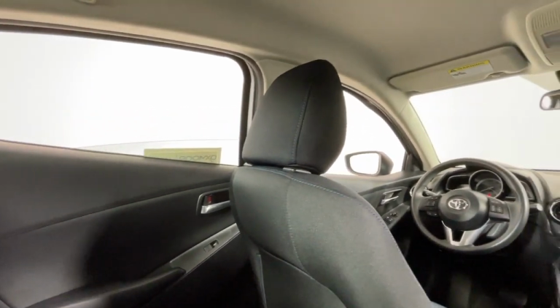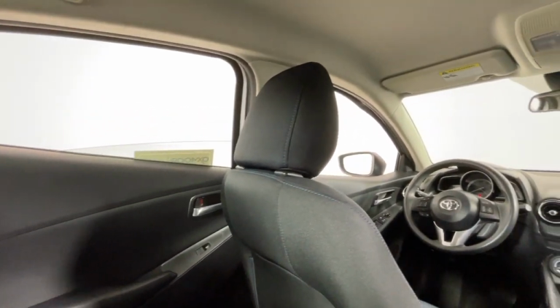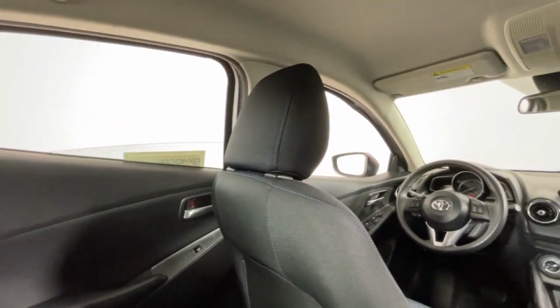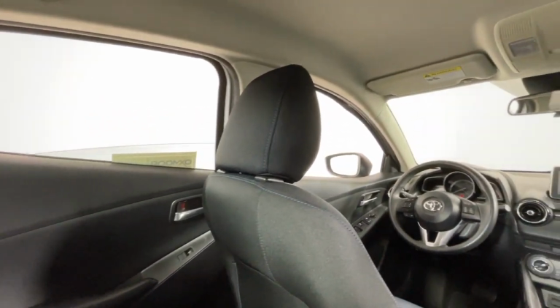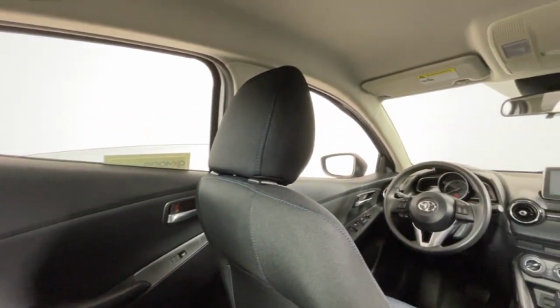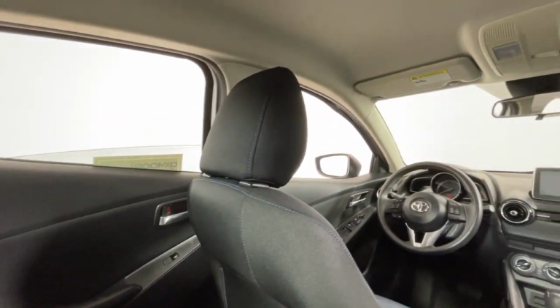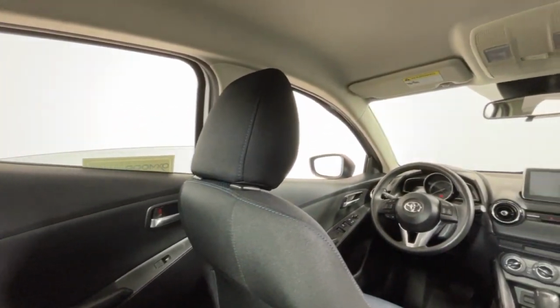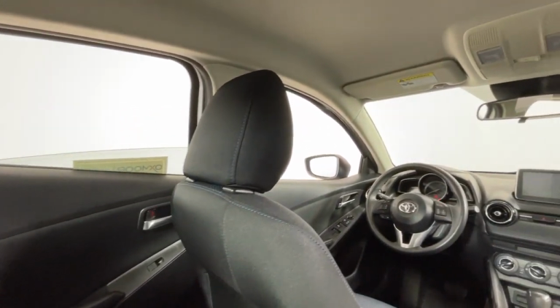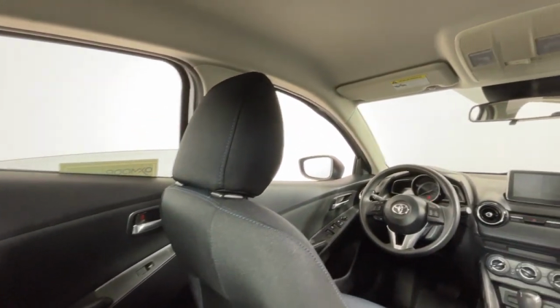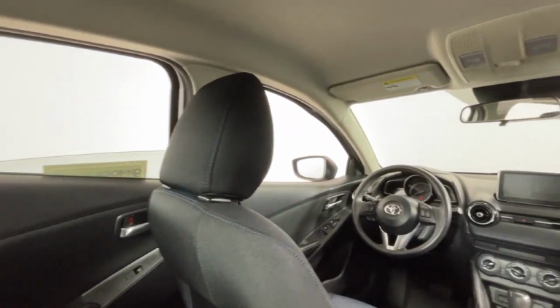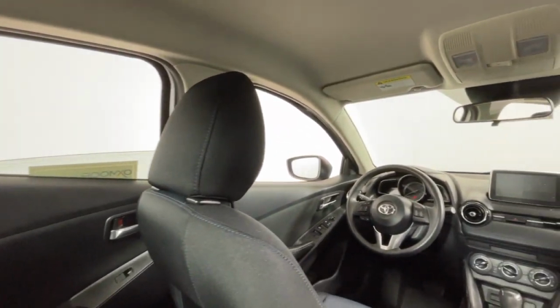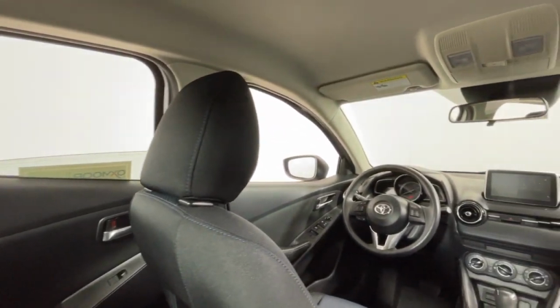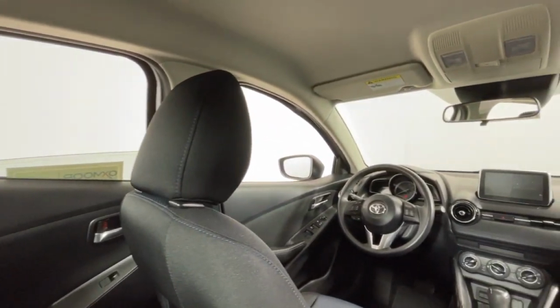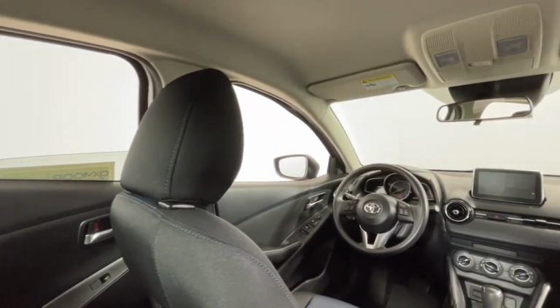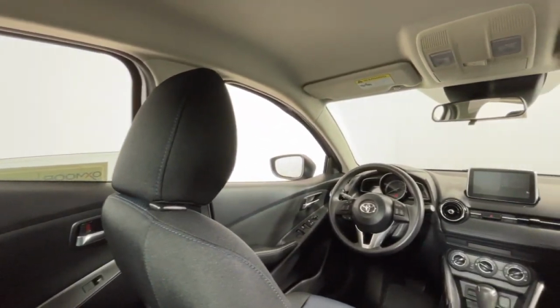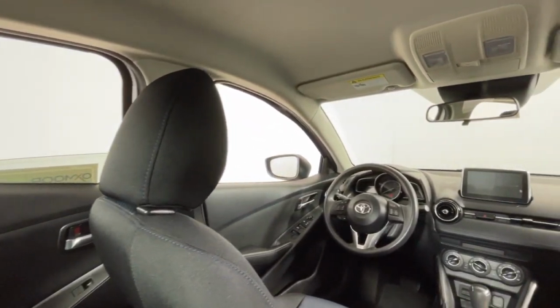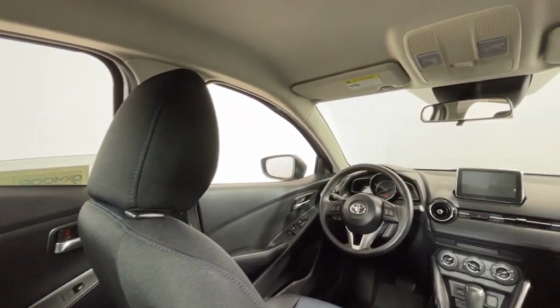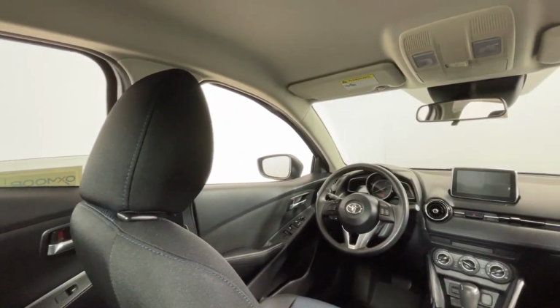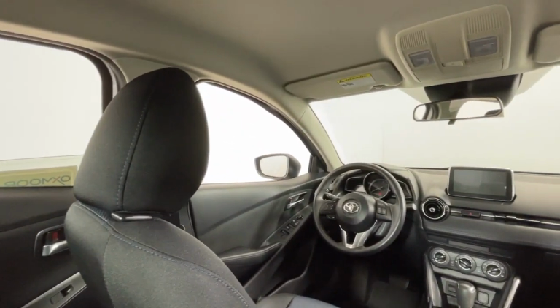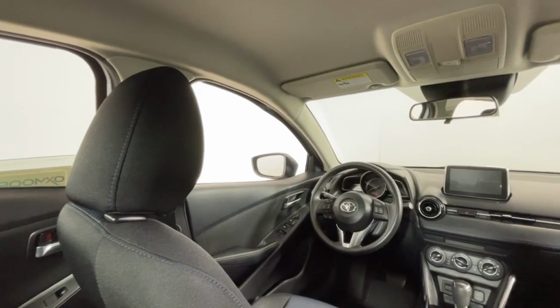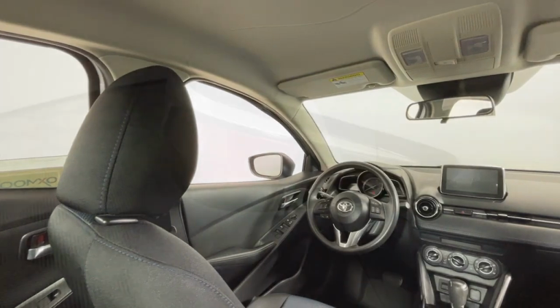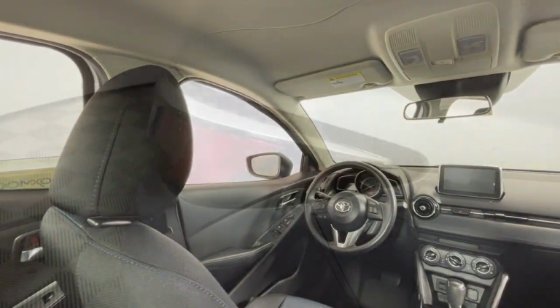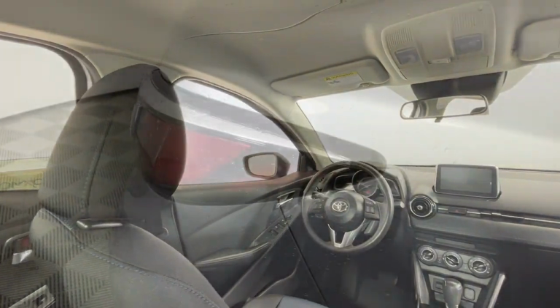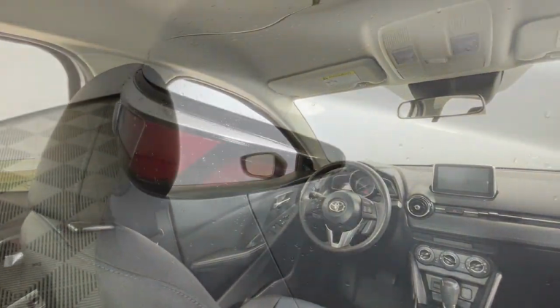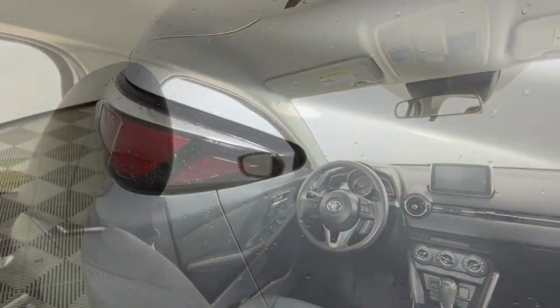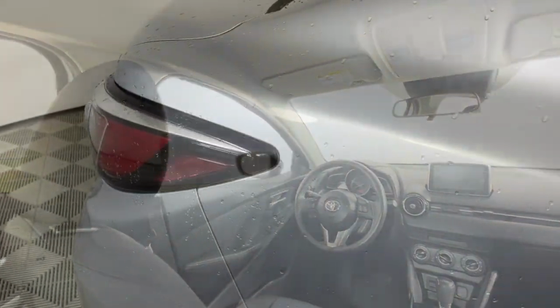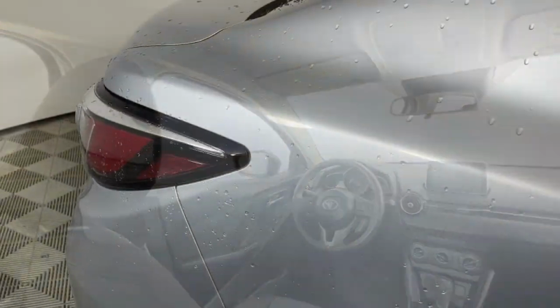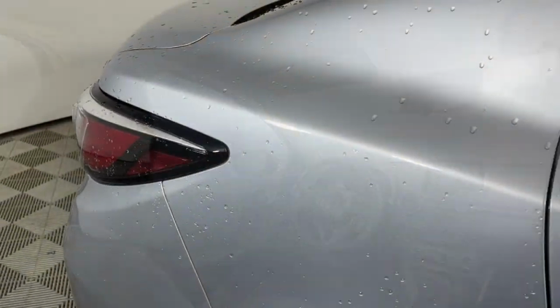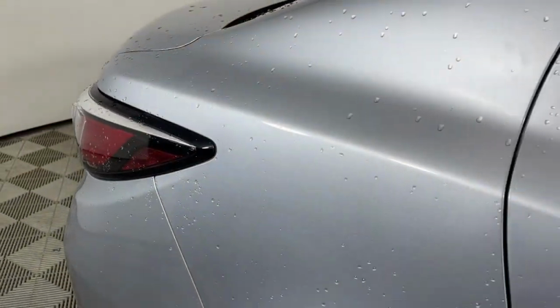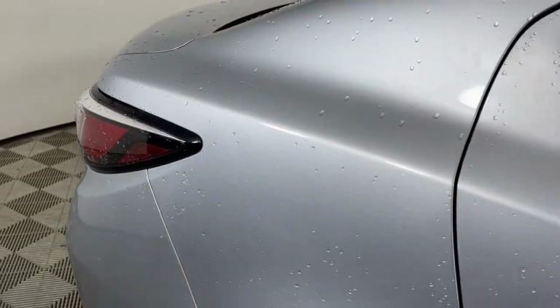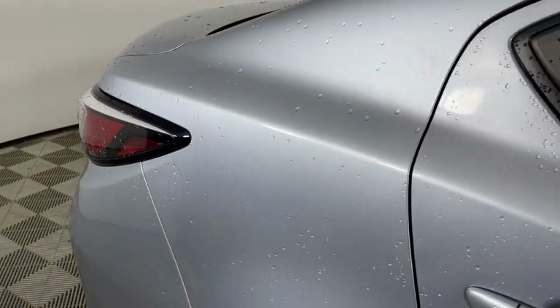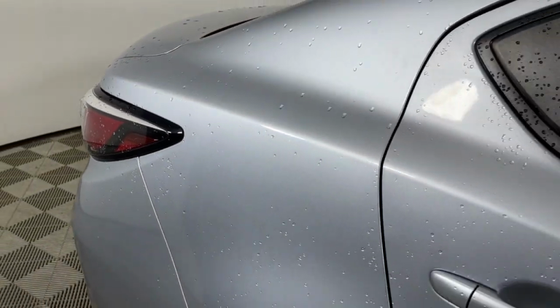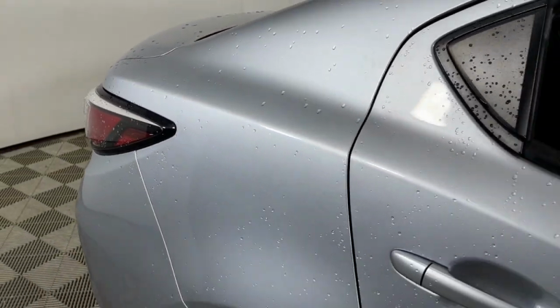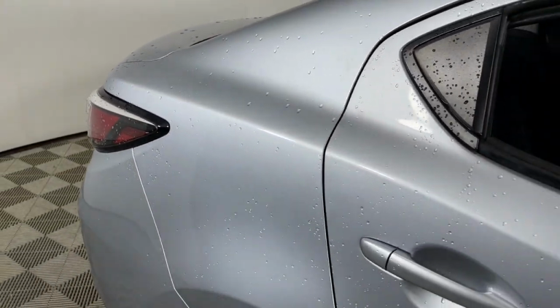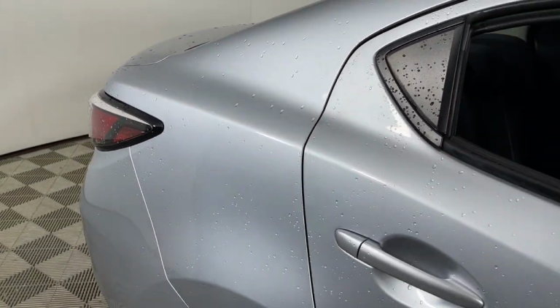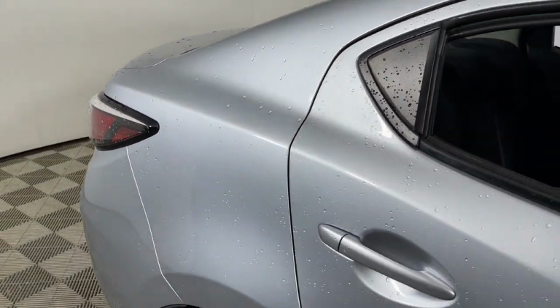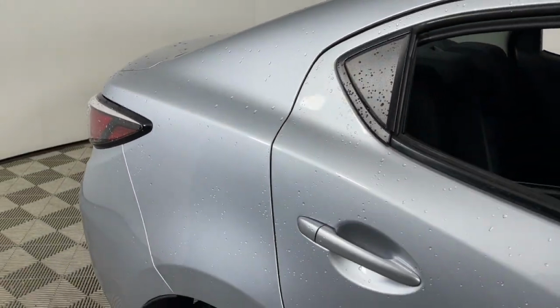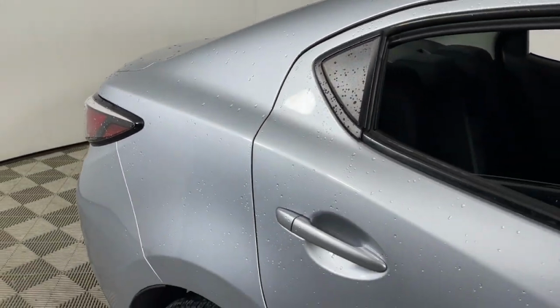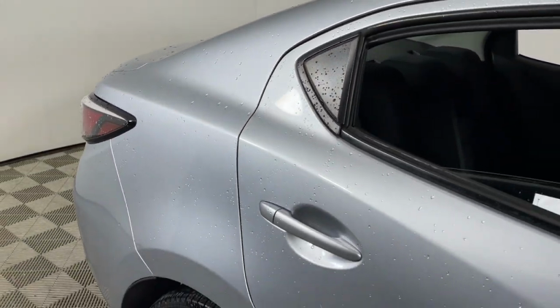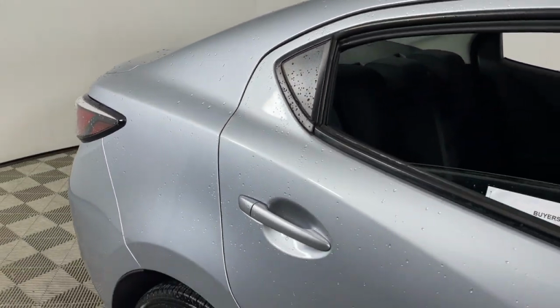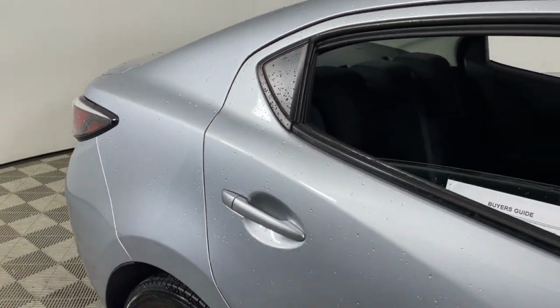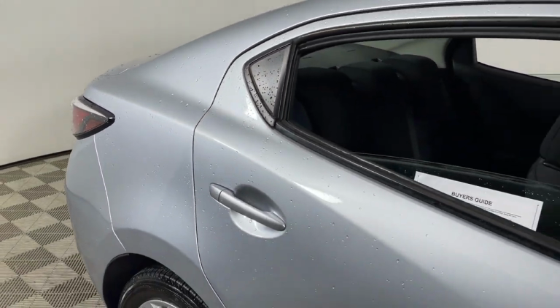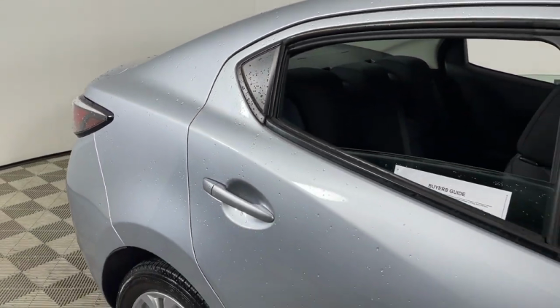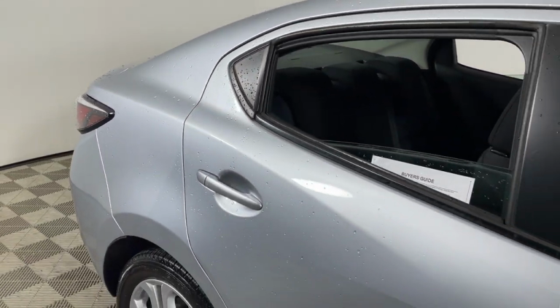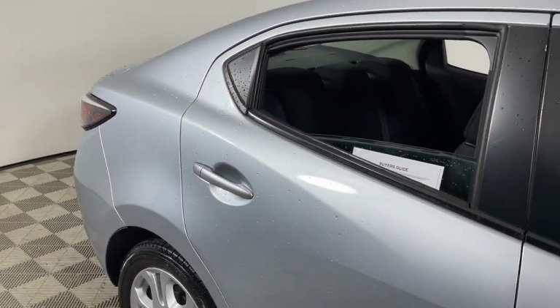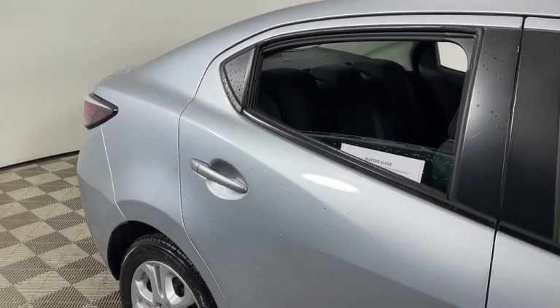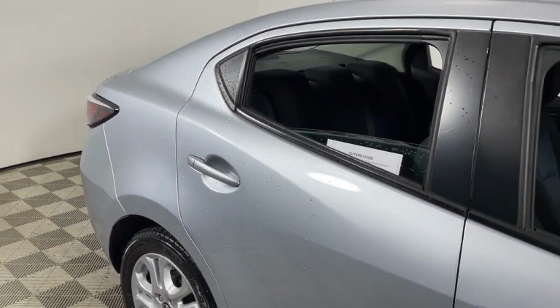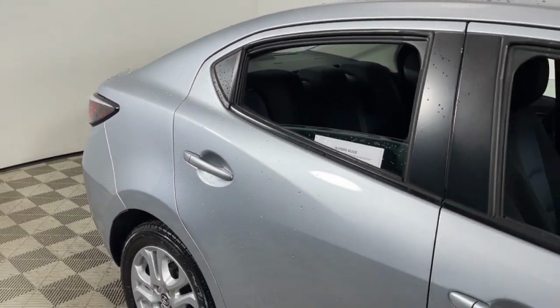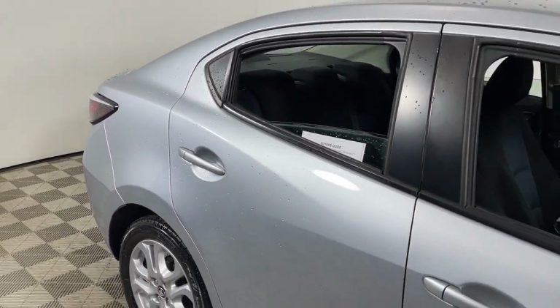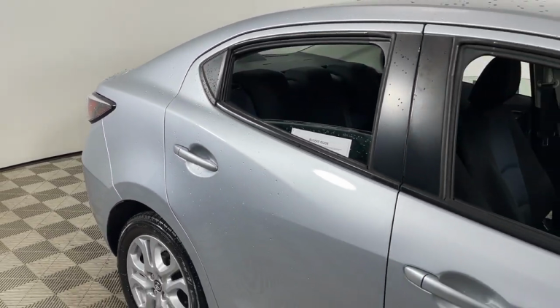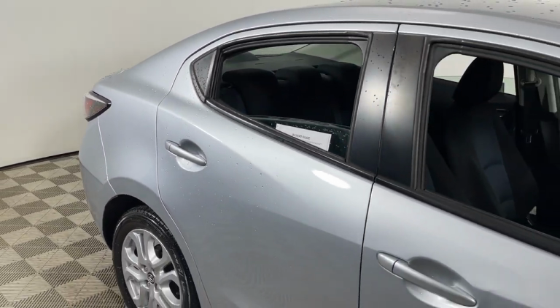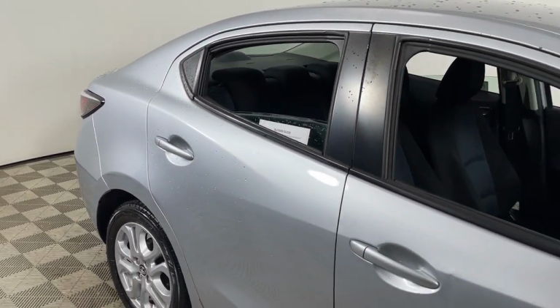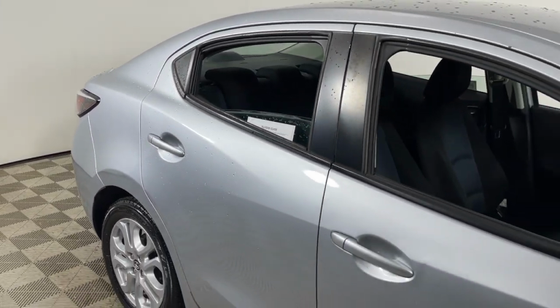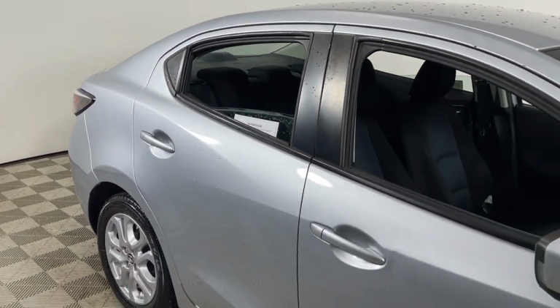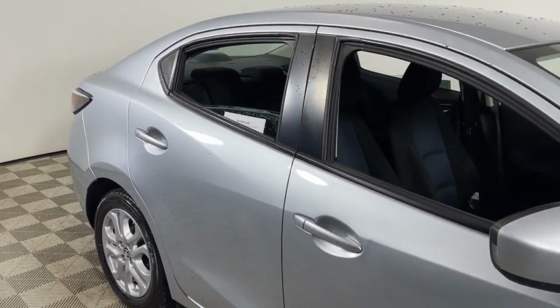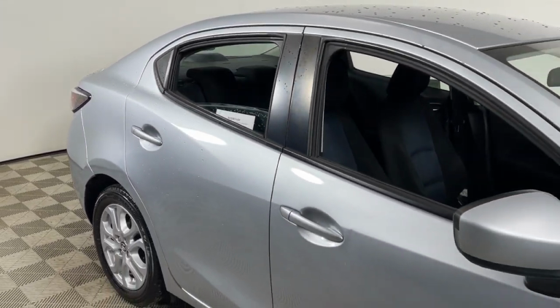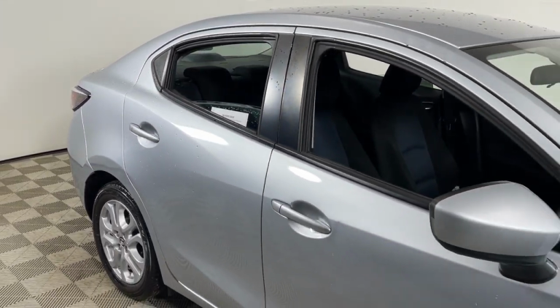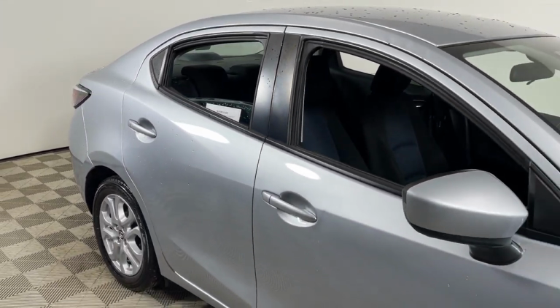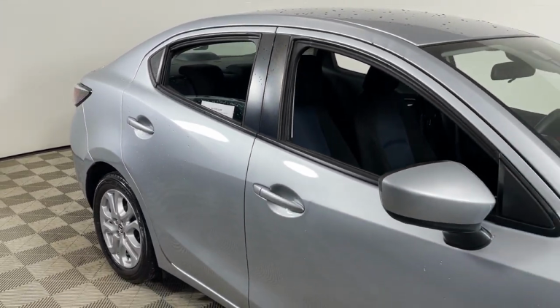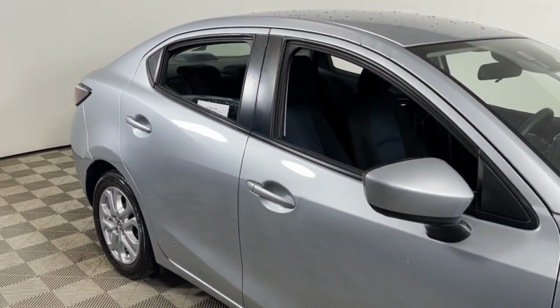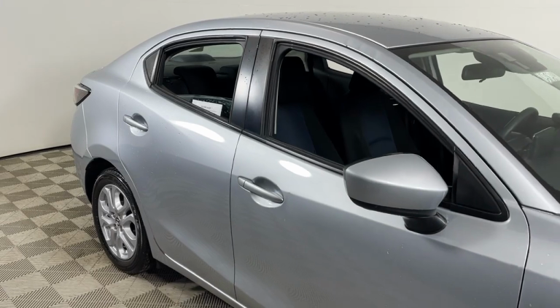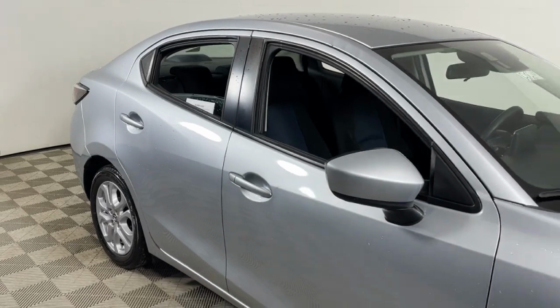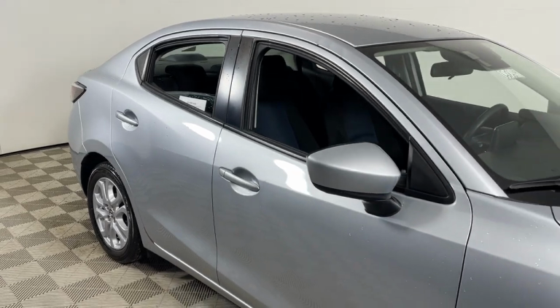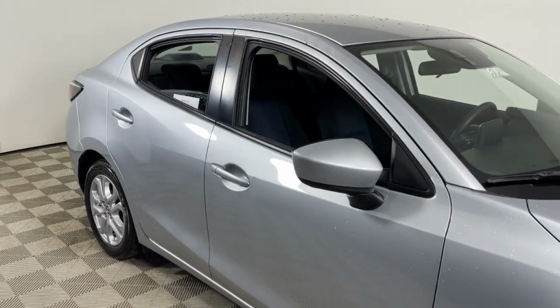Don't miss the chance to drive this feature-rich Yaris iA. Our team will give you an outstanding road test experience. Stop in today.